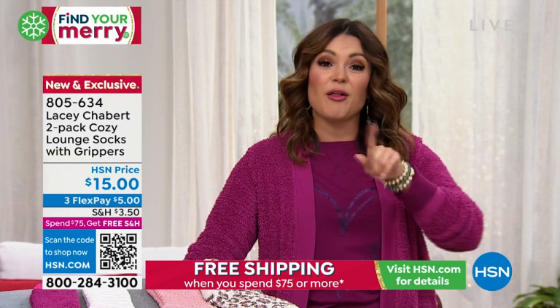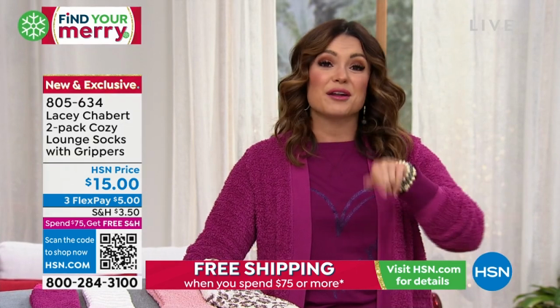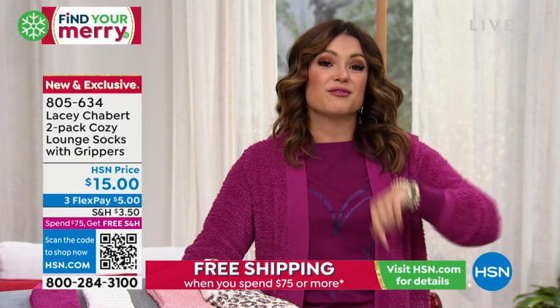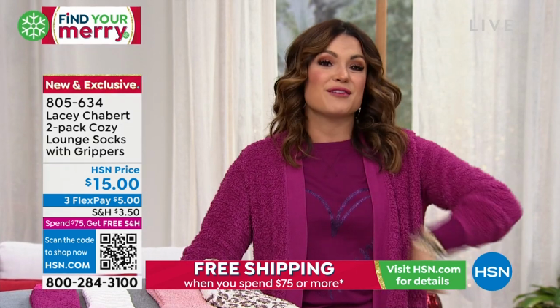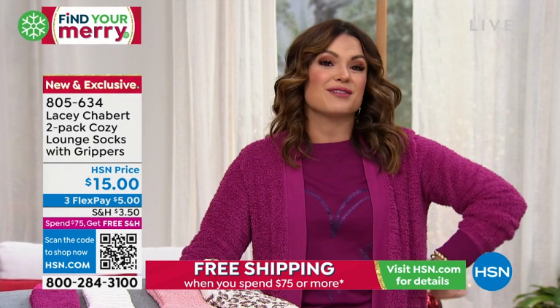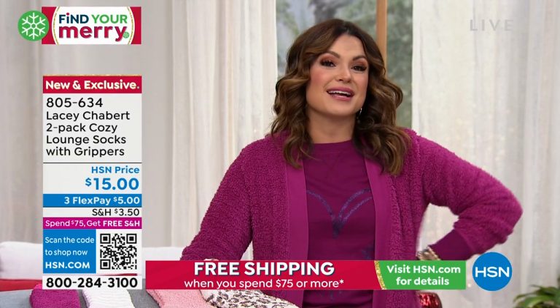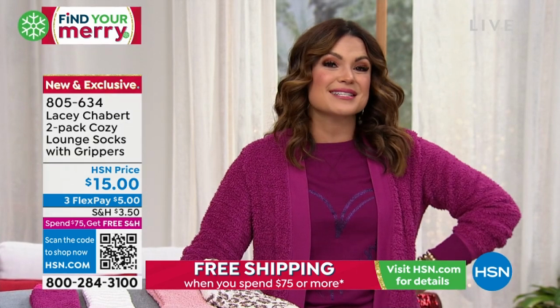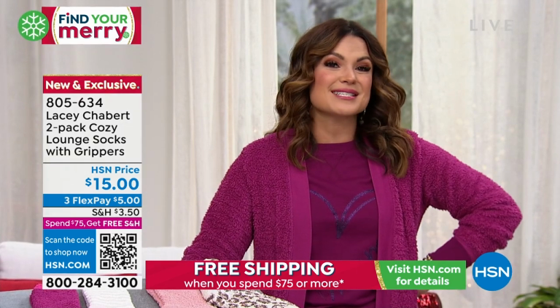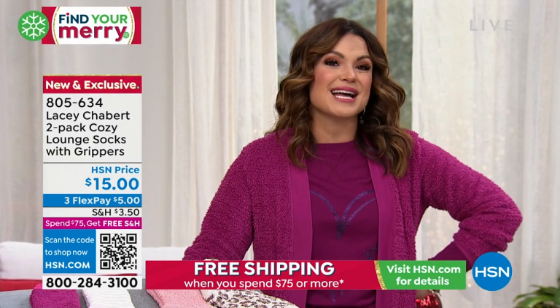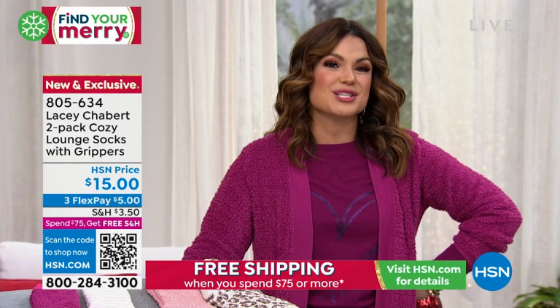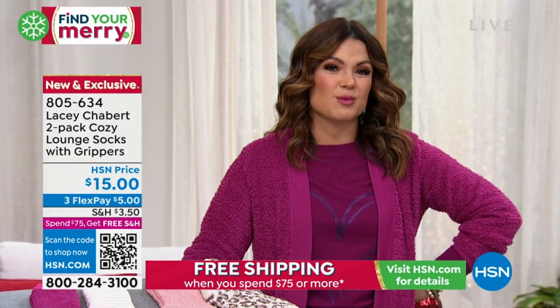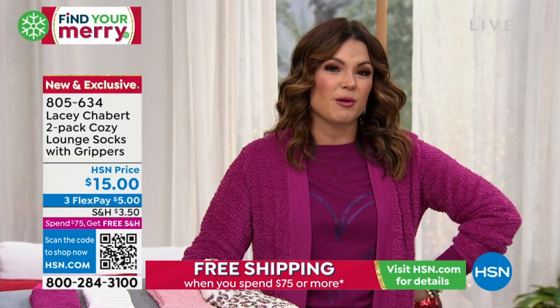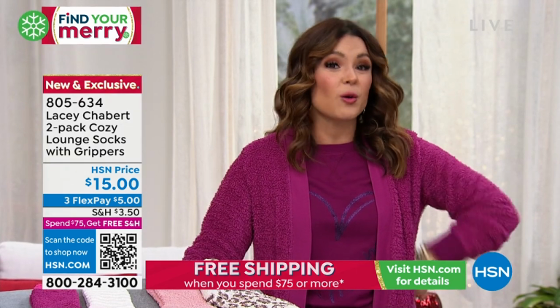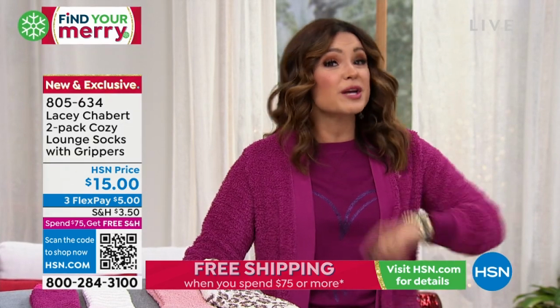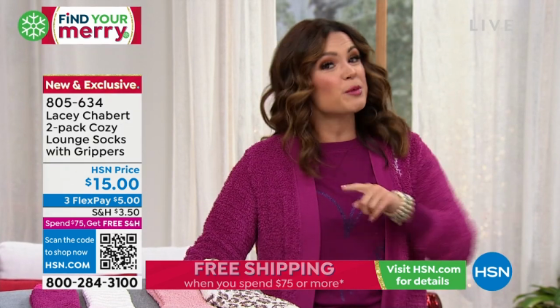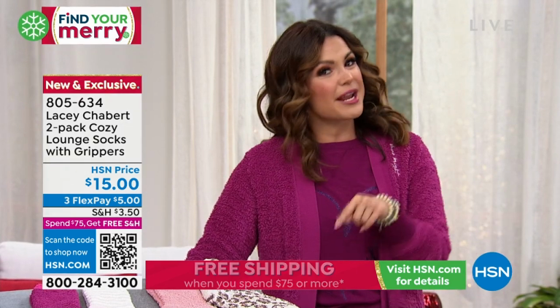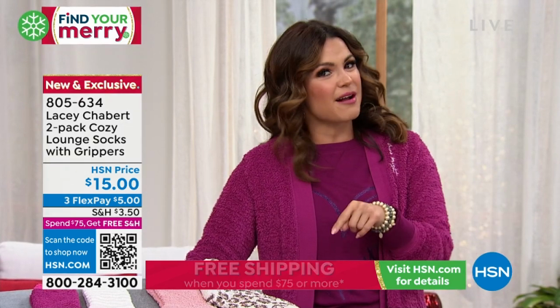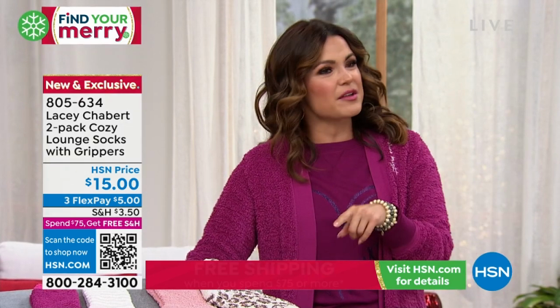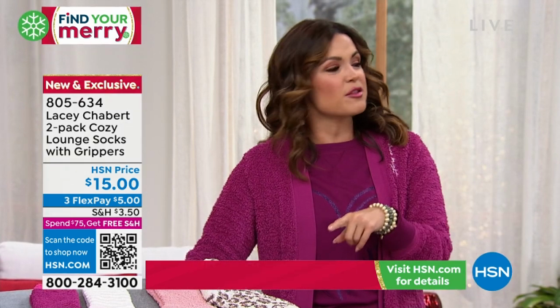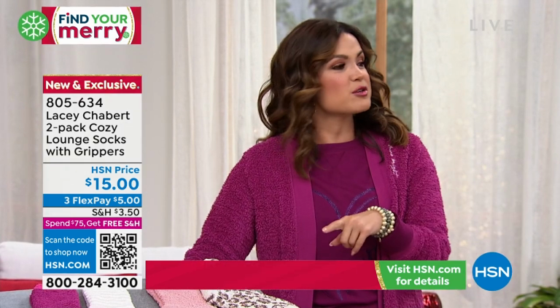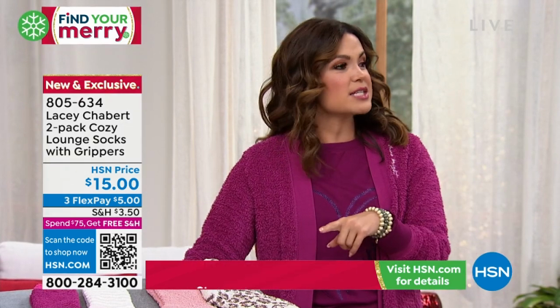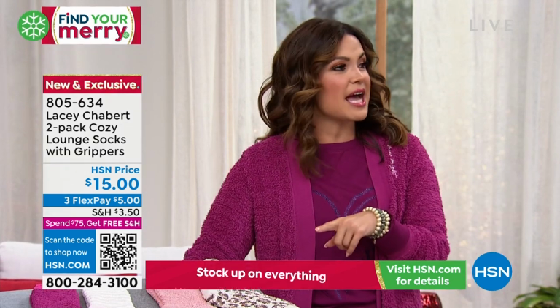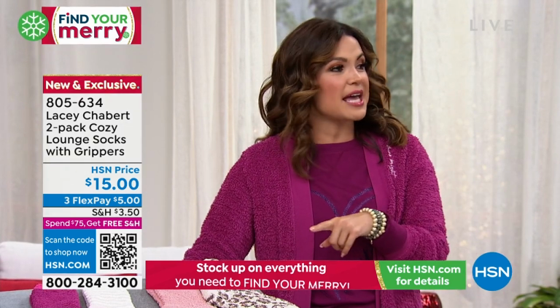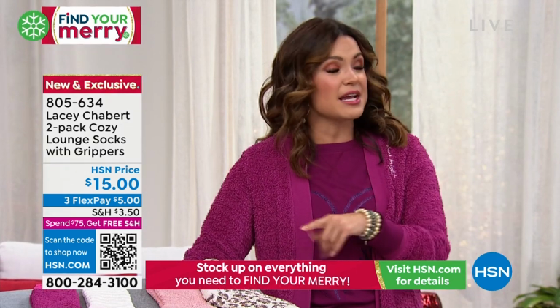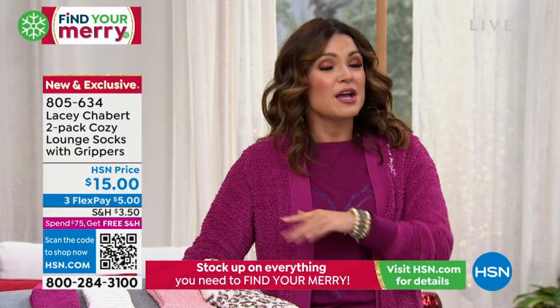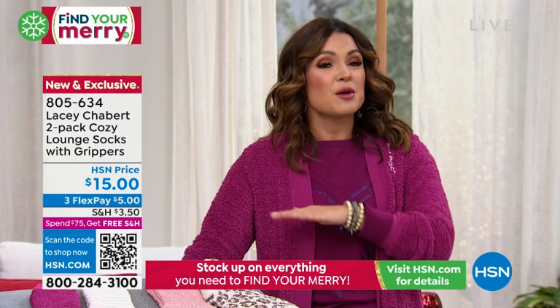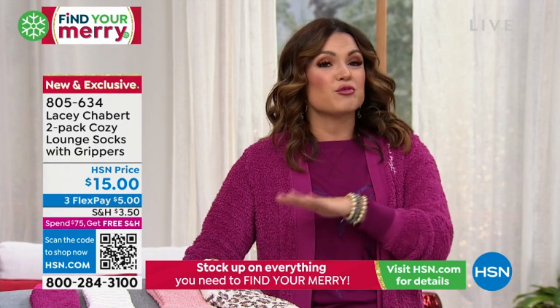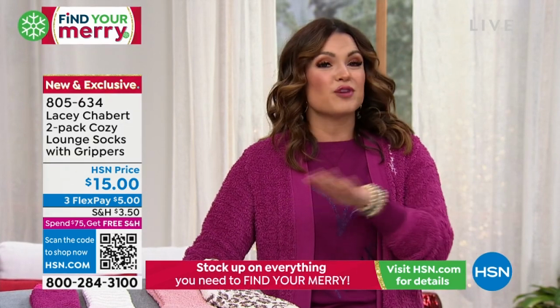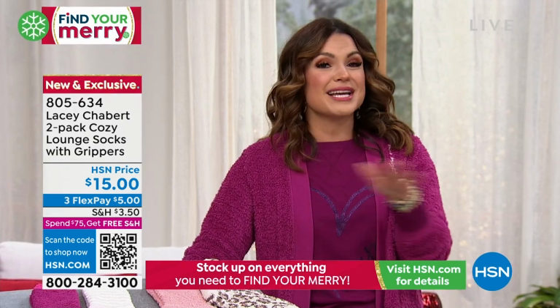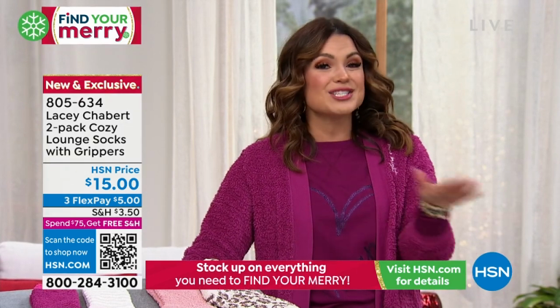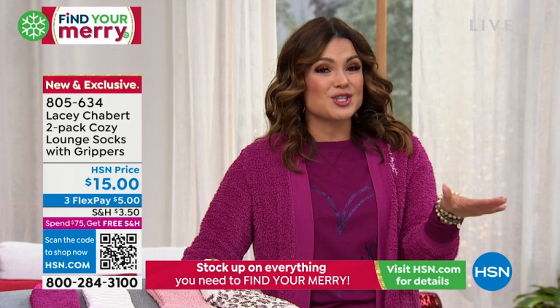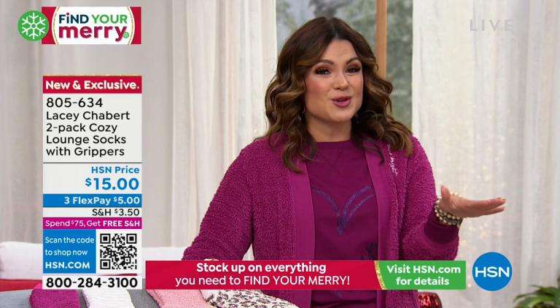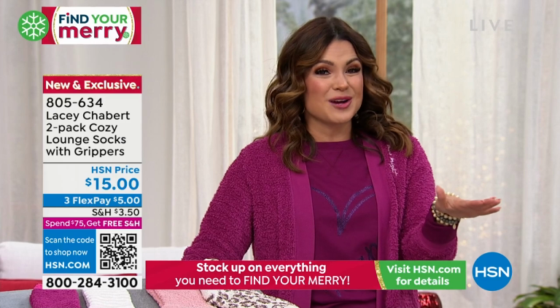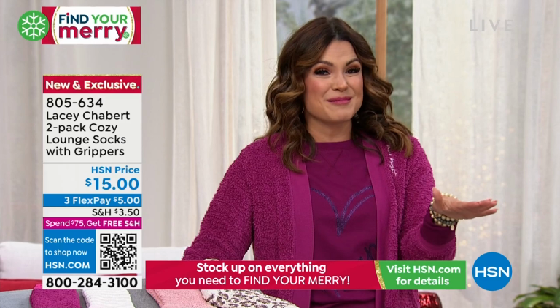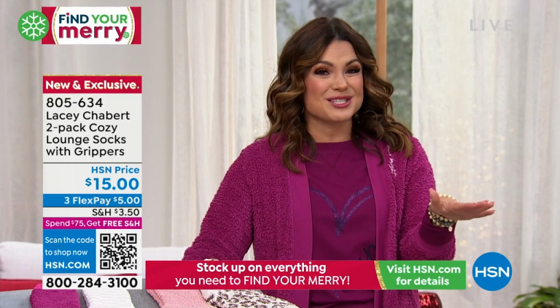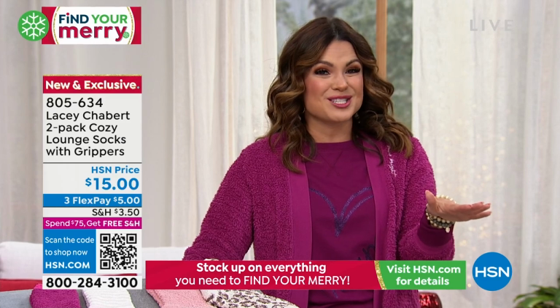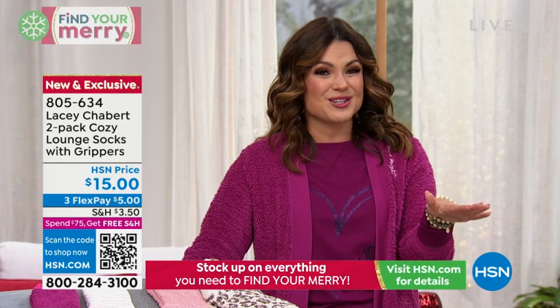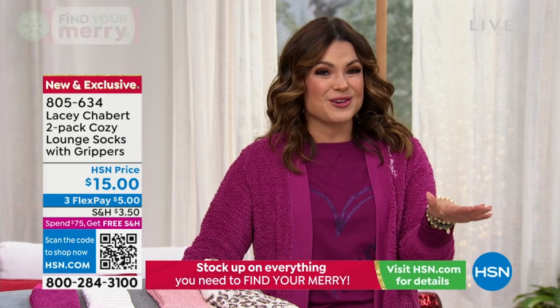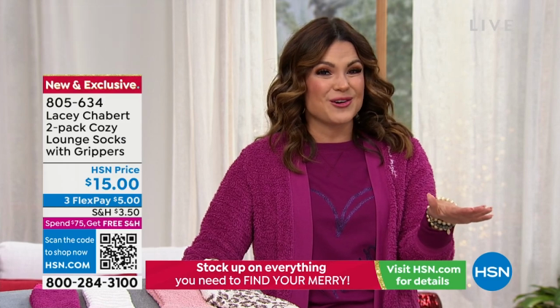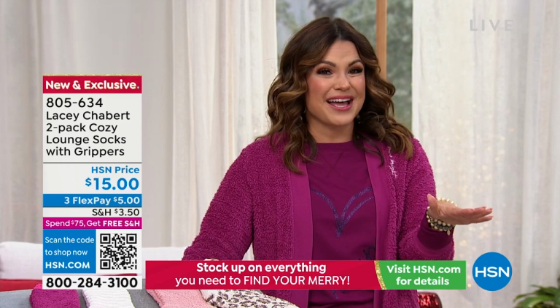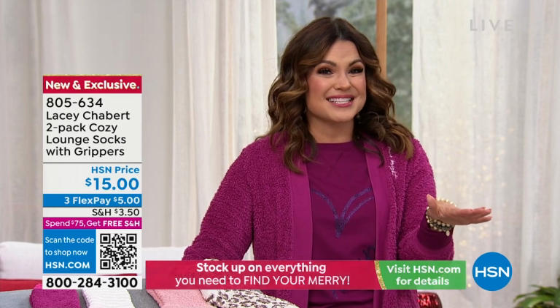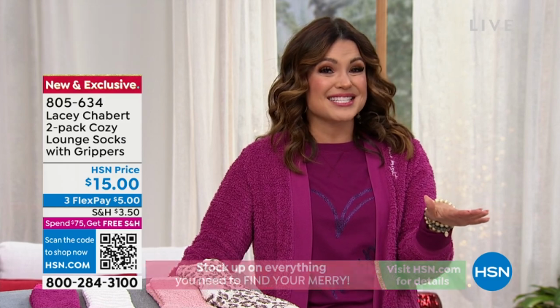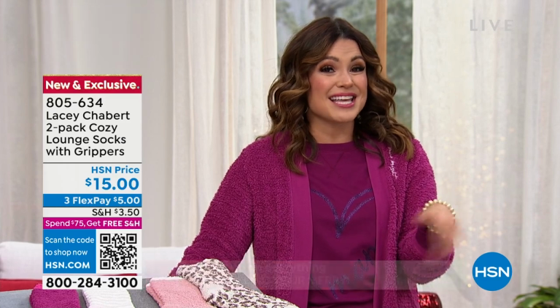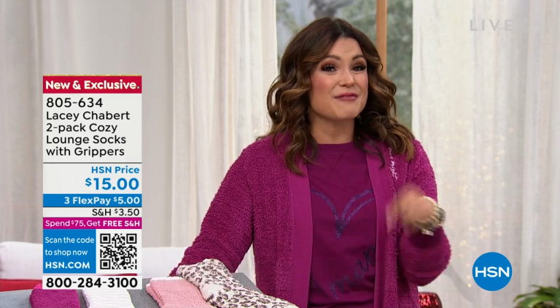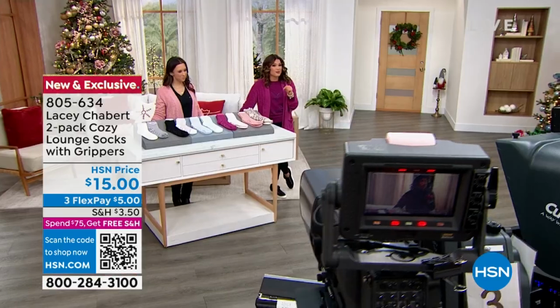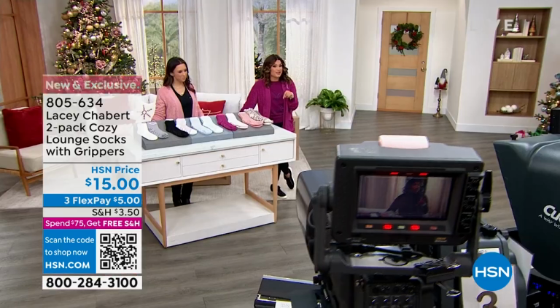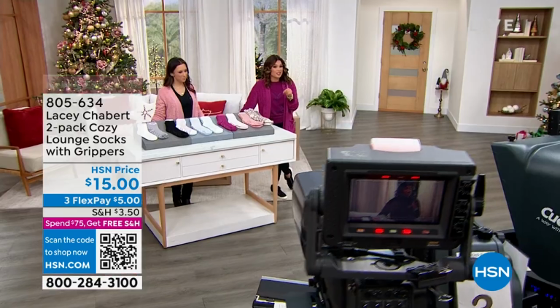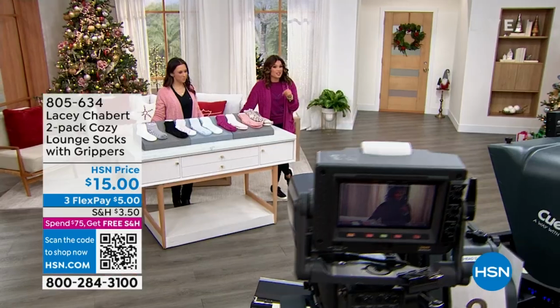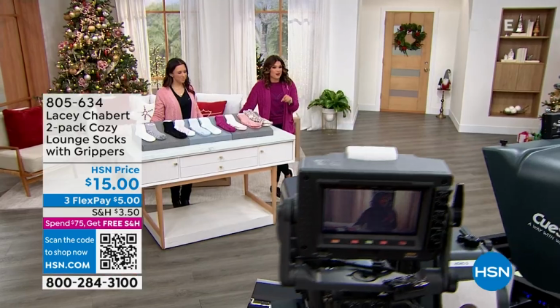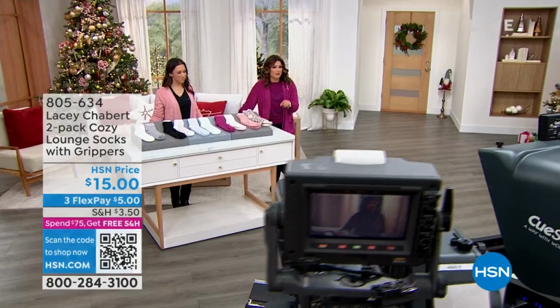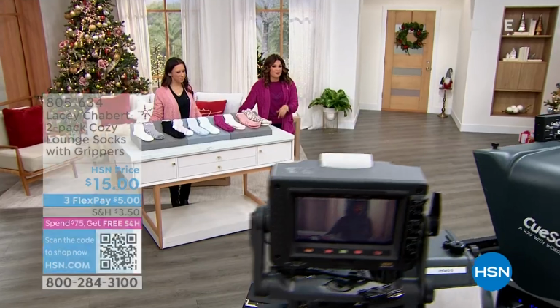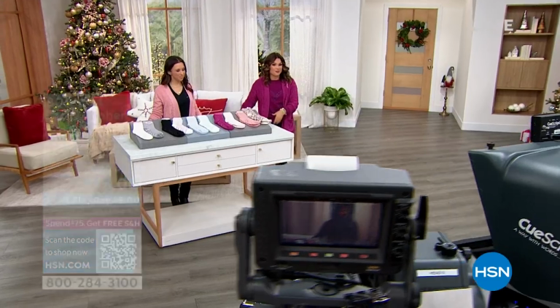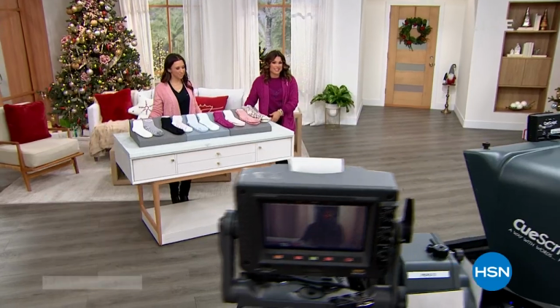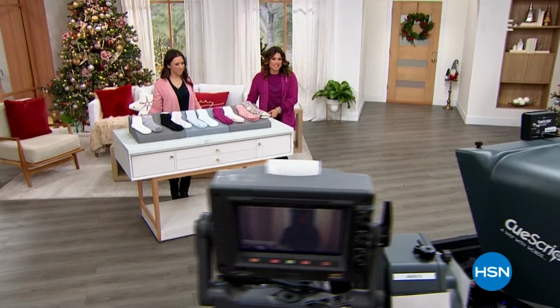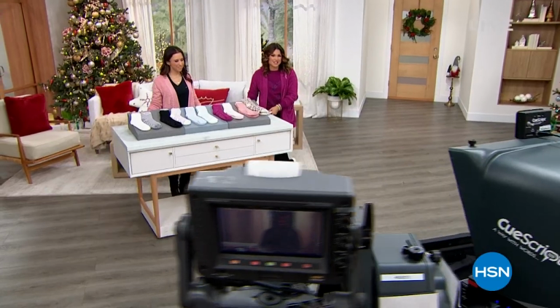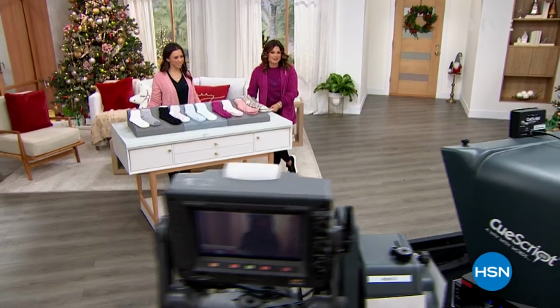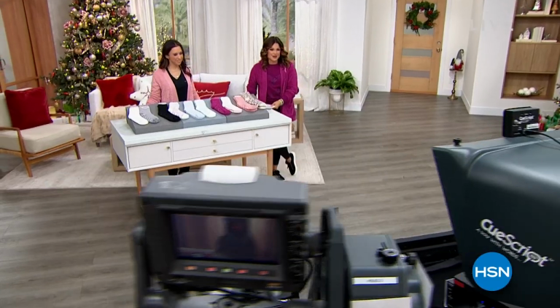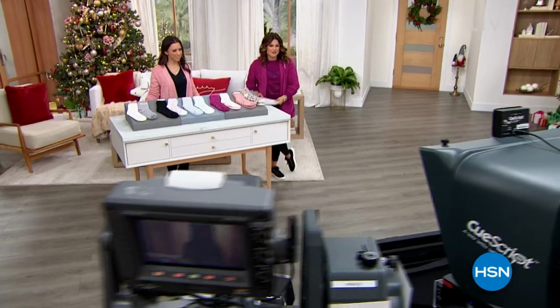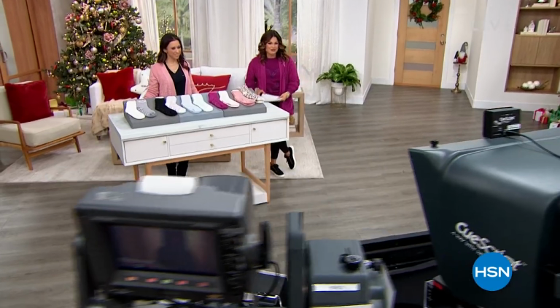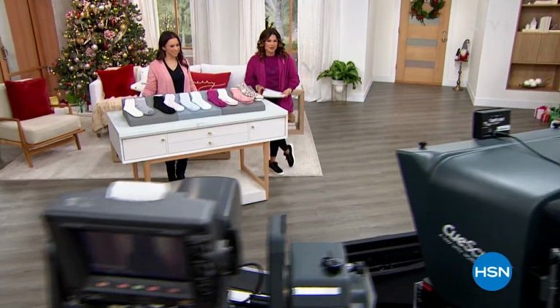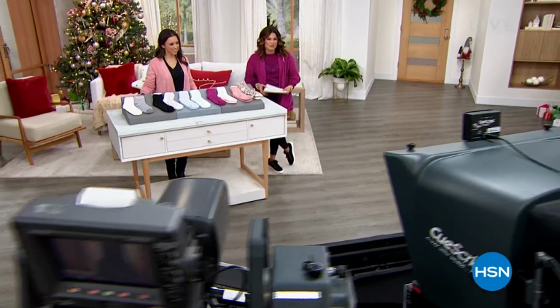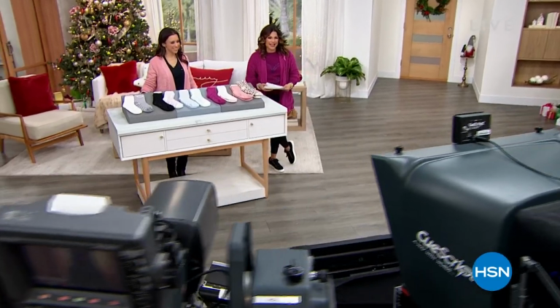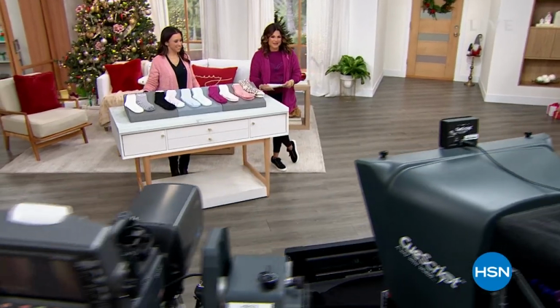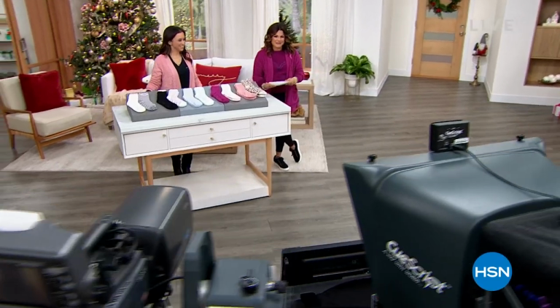Quick break — on the other side, brand new items coming to you, saved for this show from Lacey Chabert. We'll be right back.